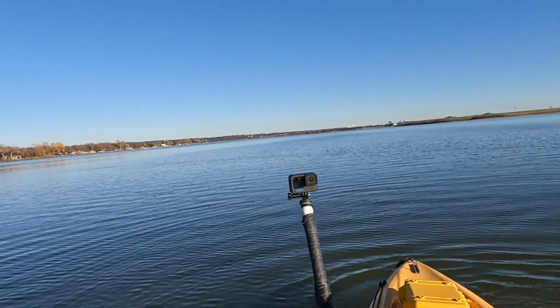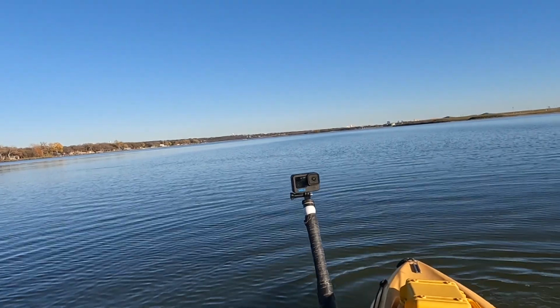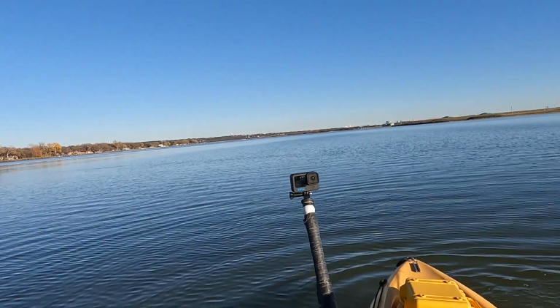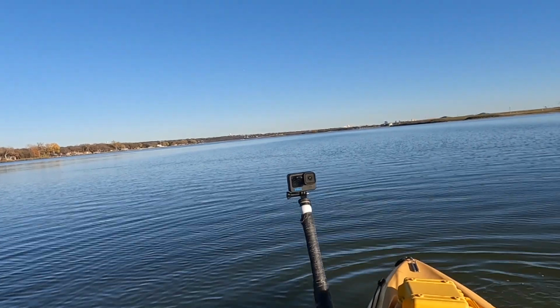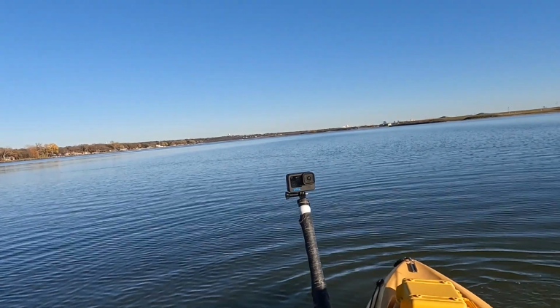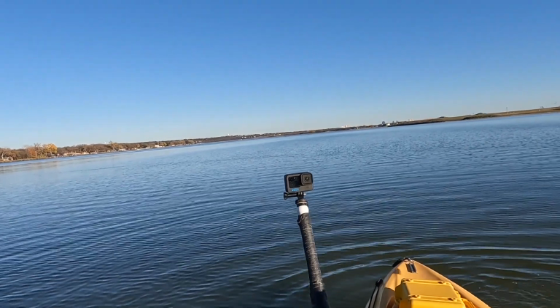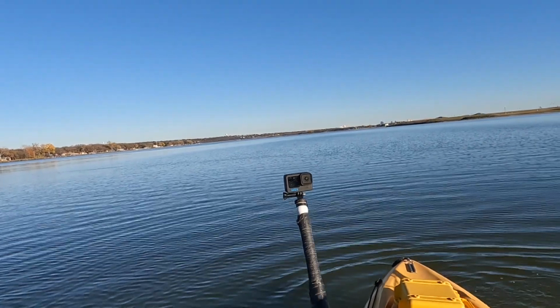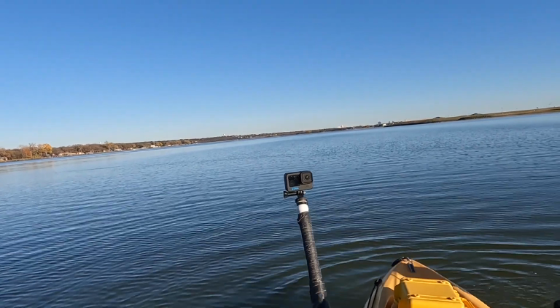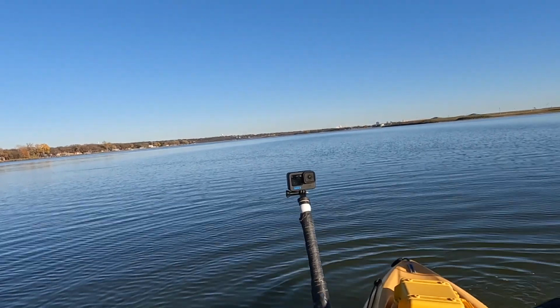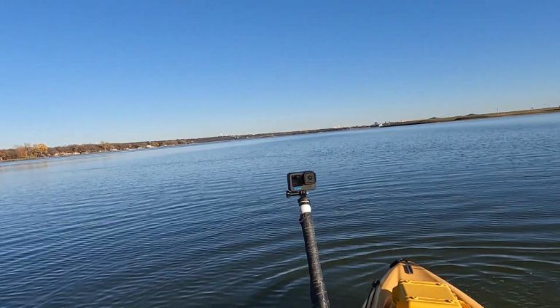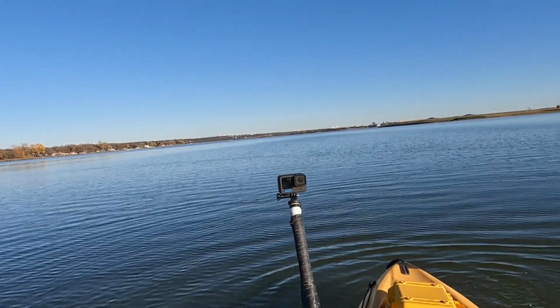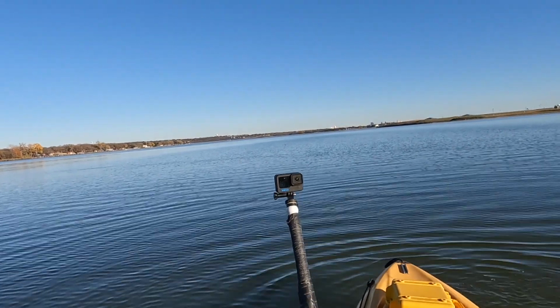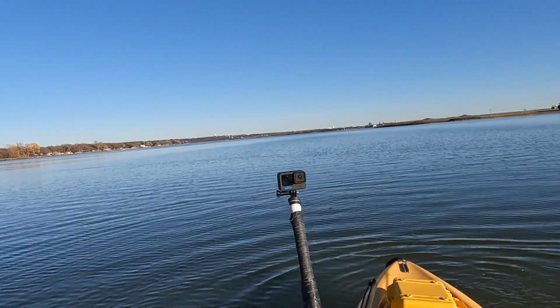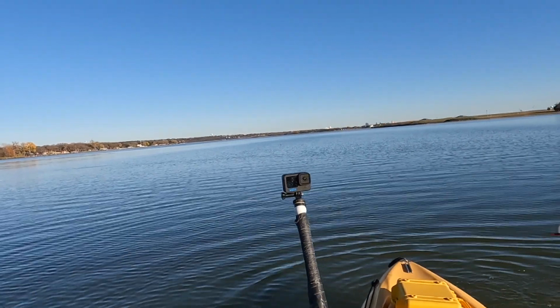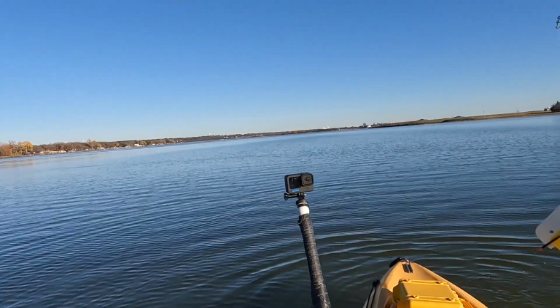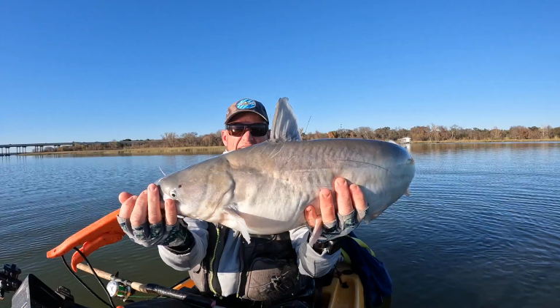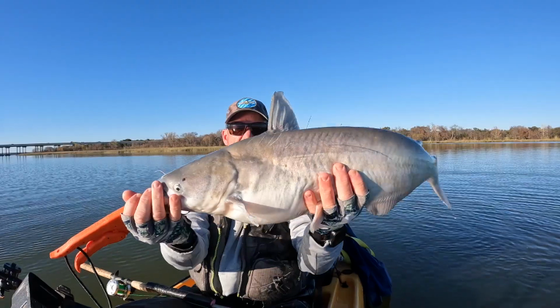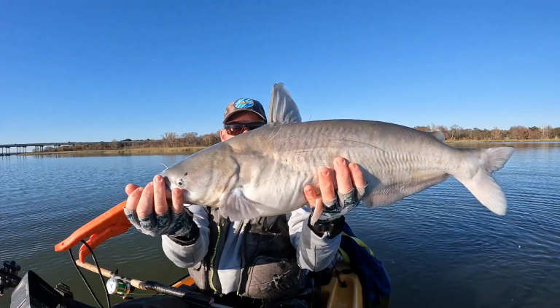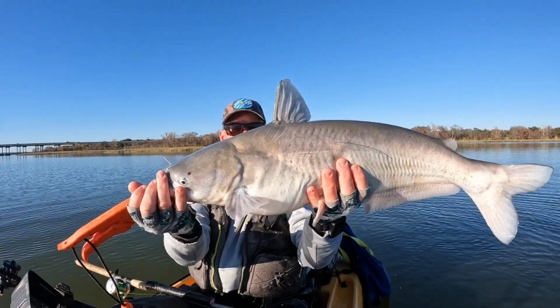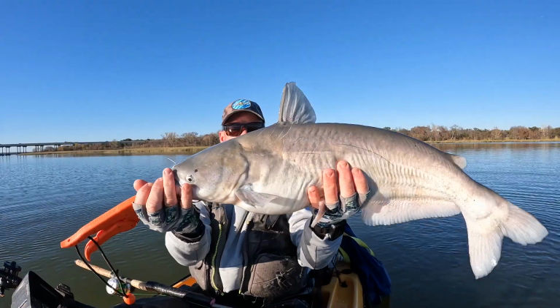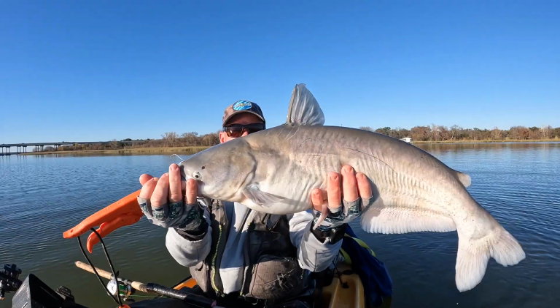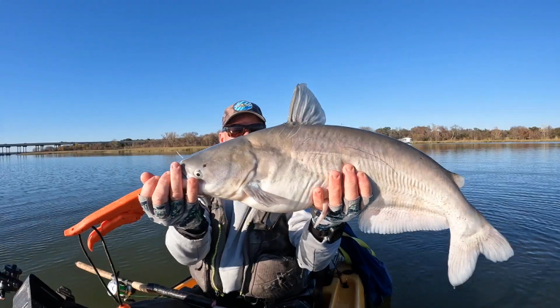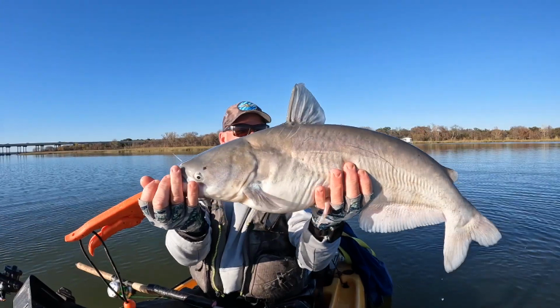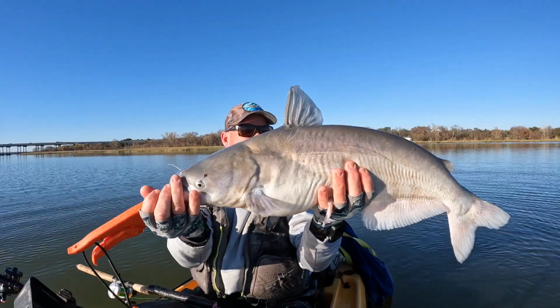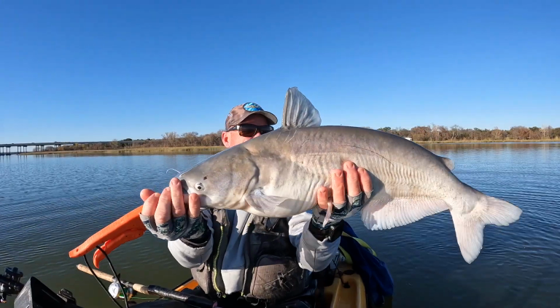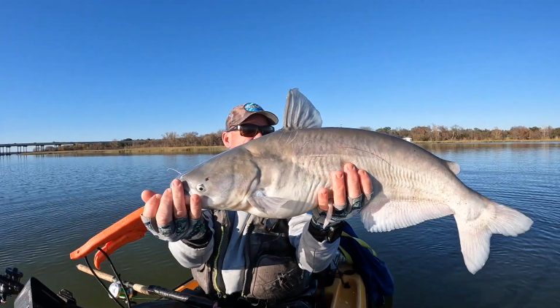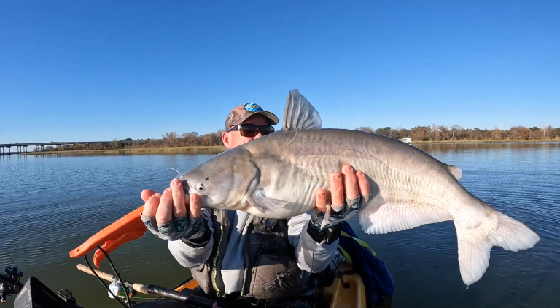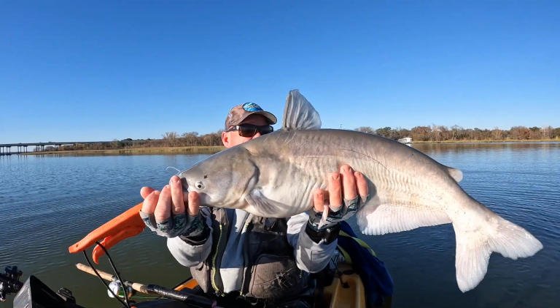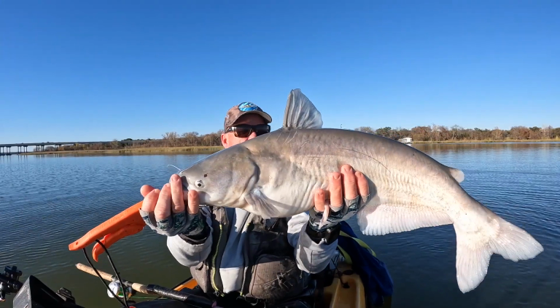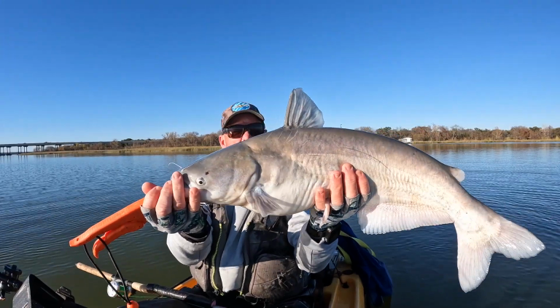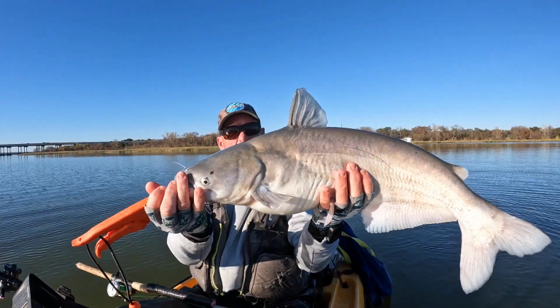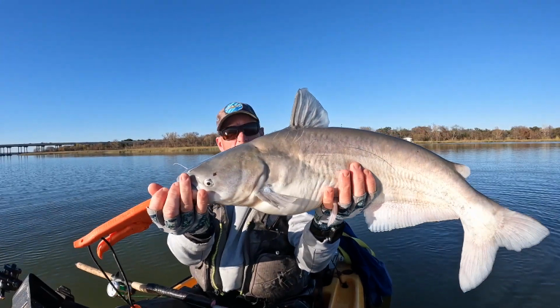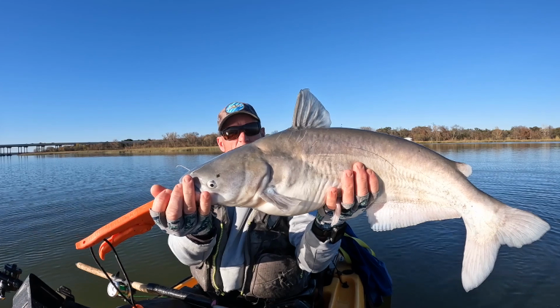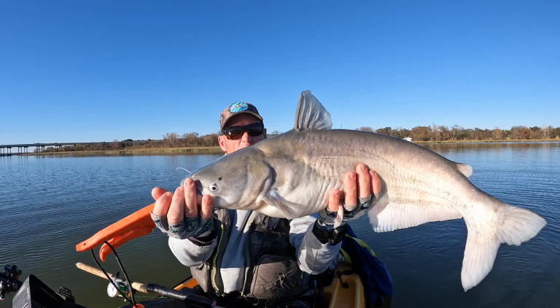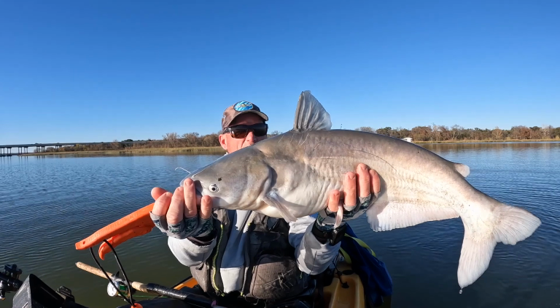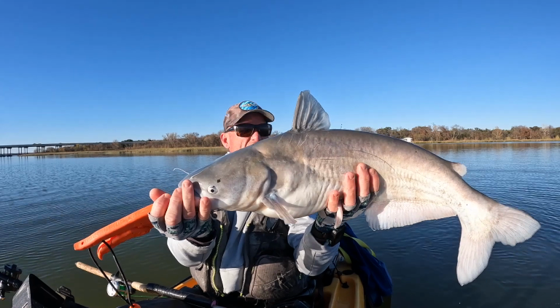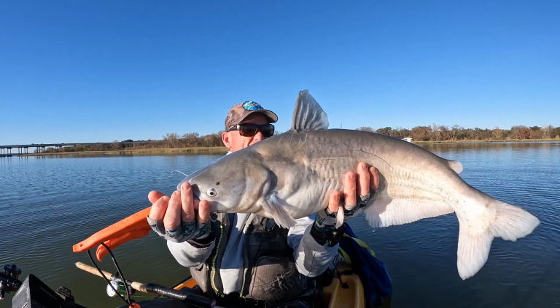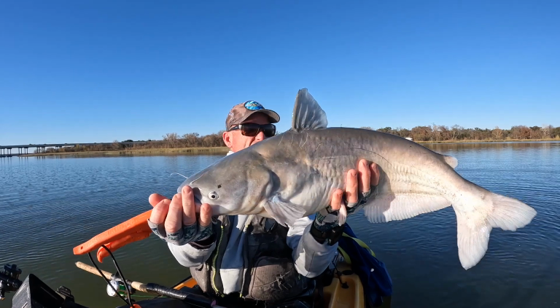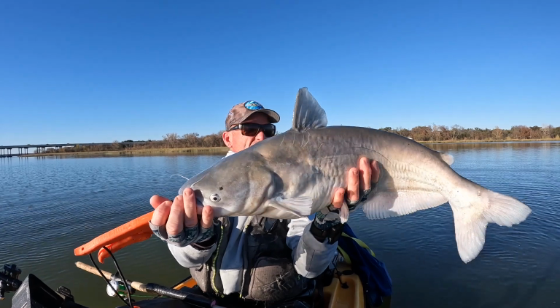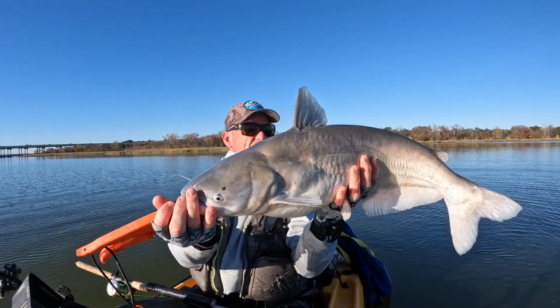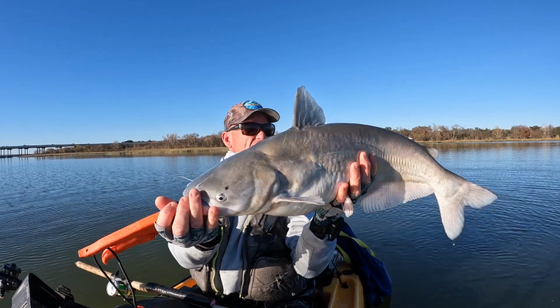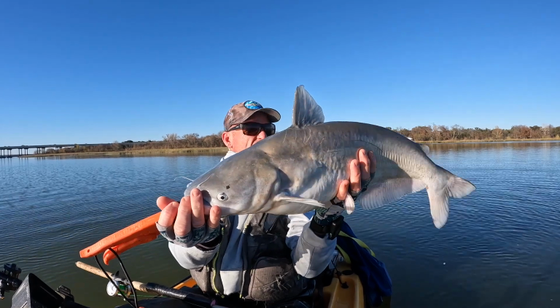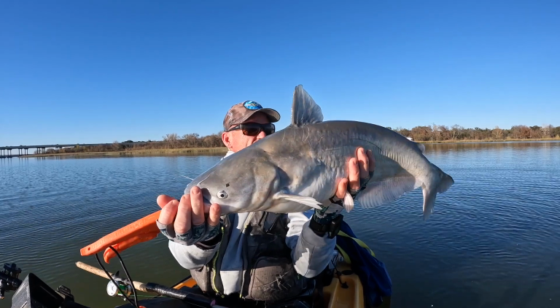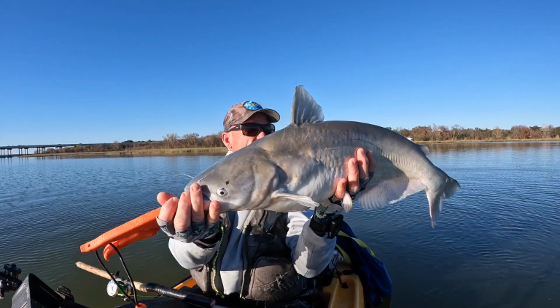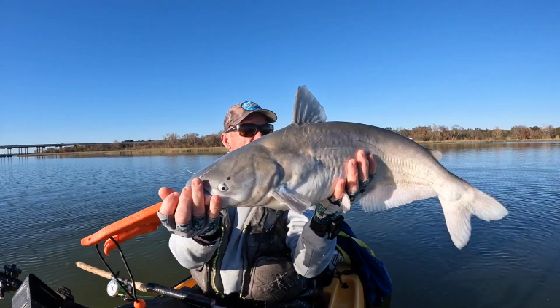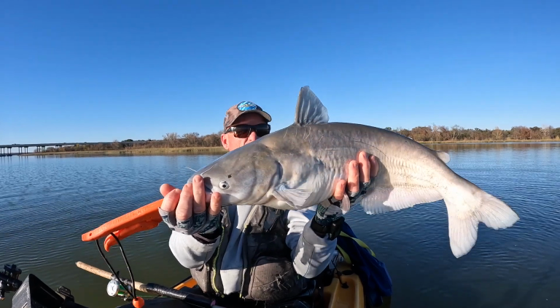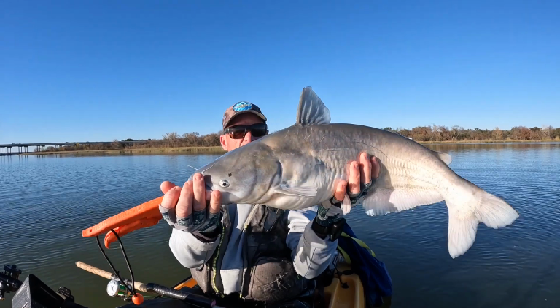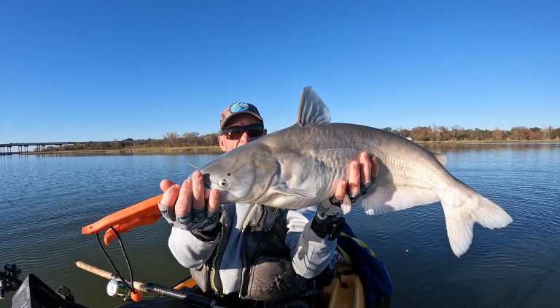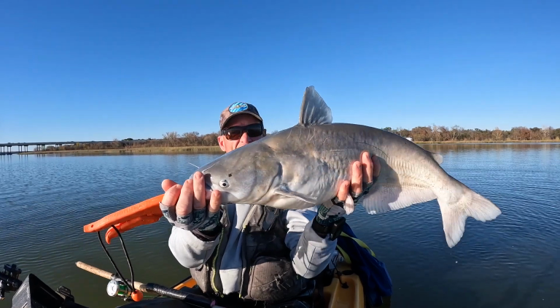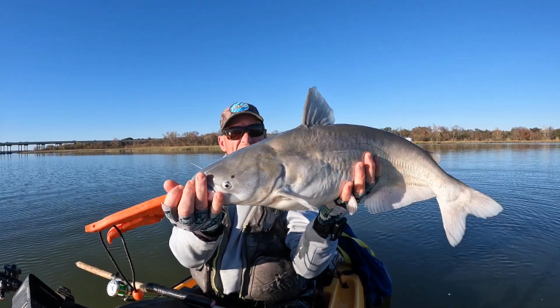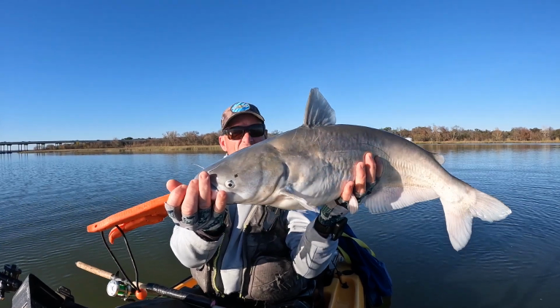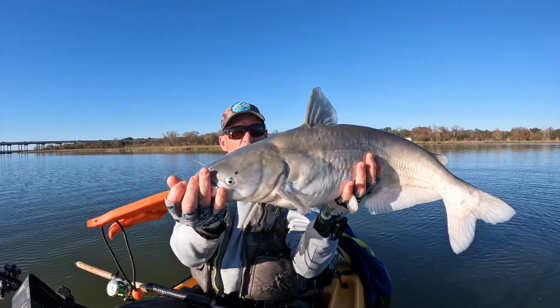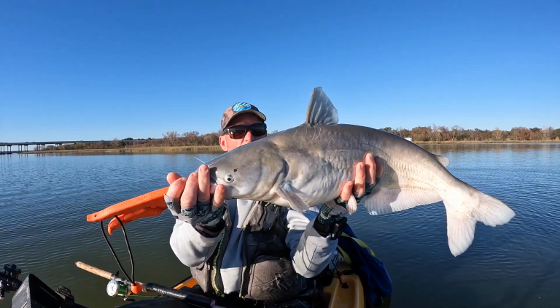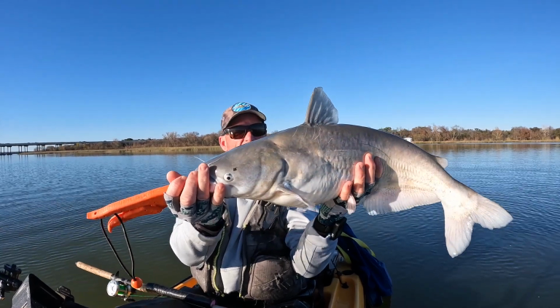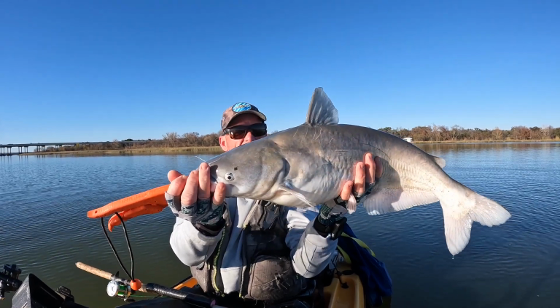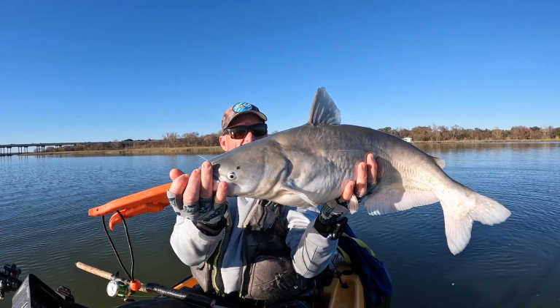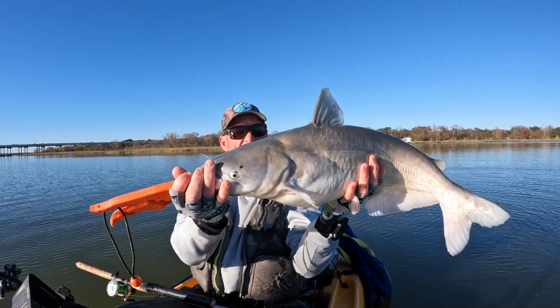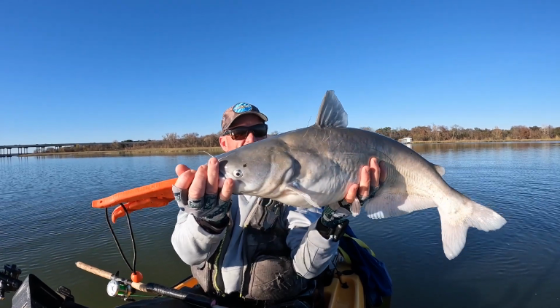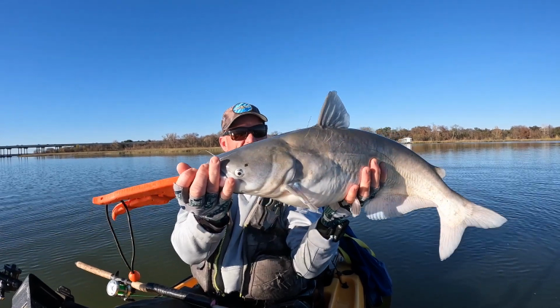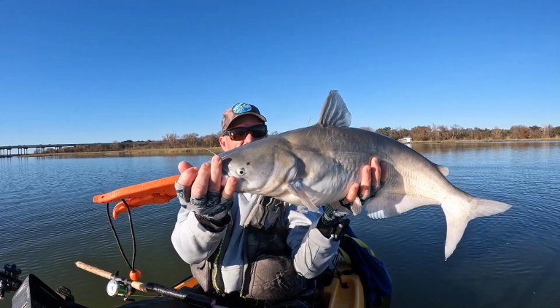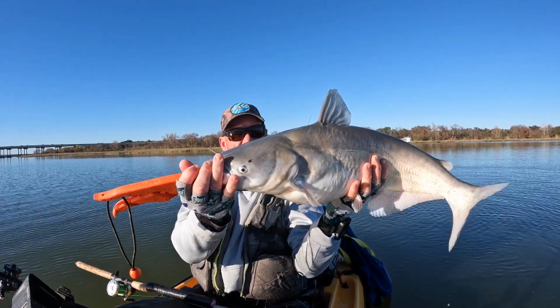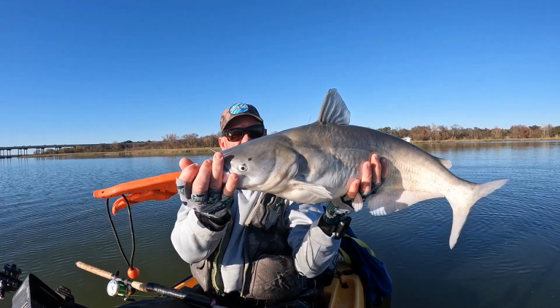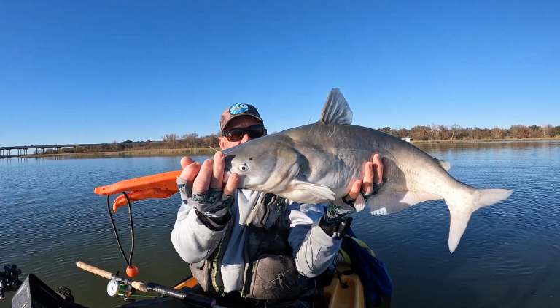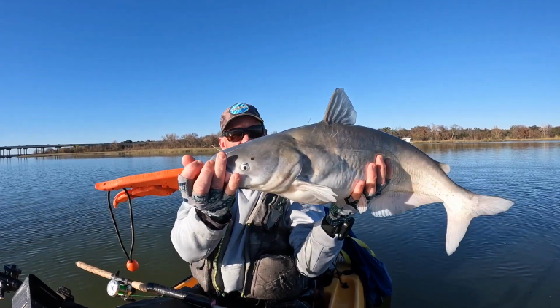I hope you guys enjoyed this video. Thanks for watching — see you in the next one. Killer Bee out.